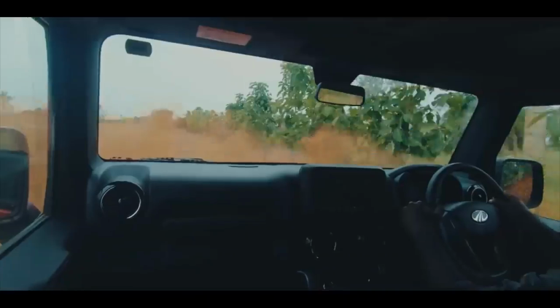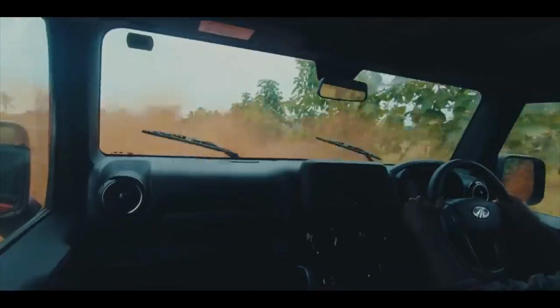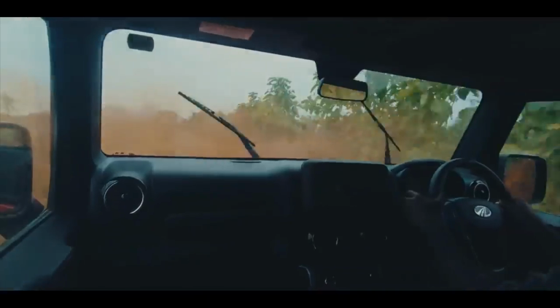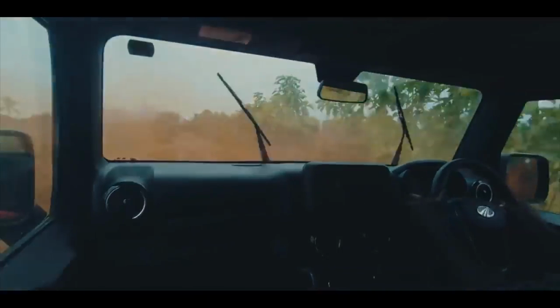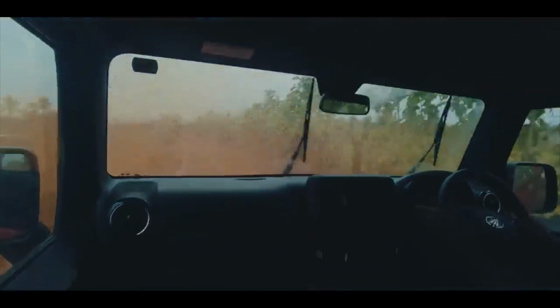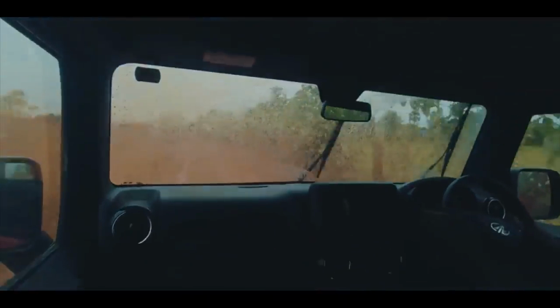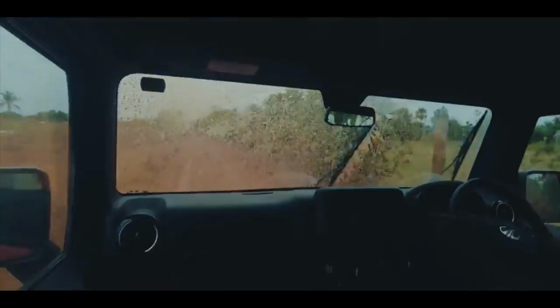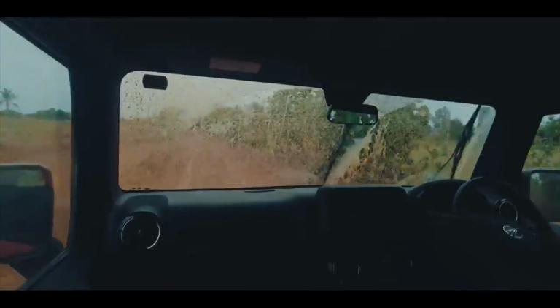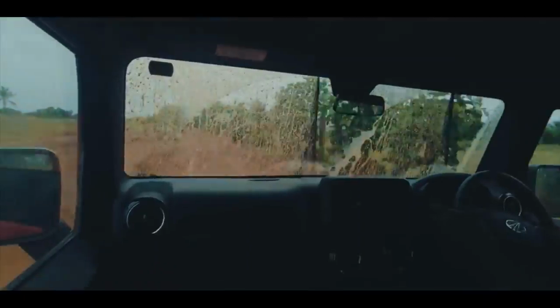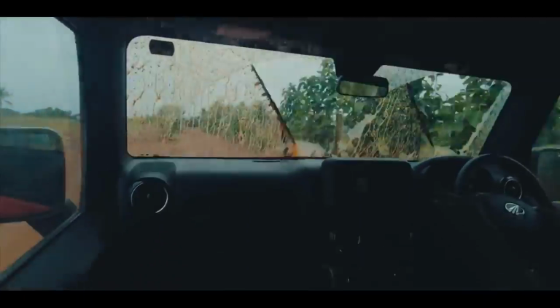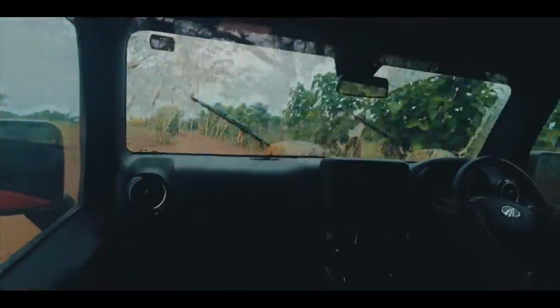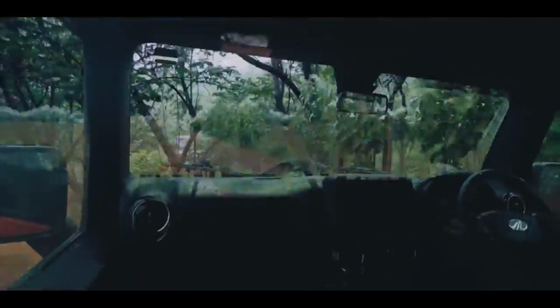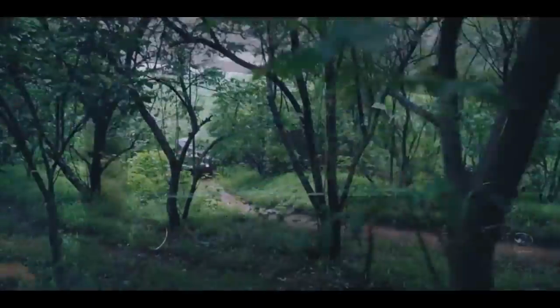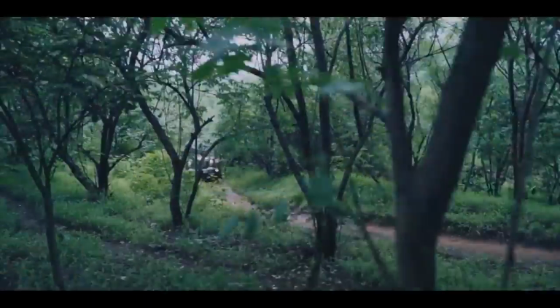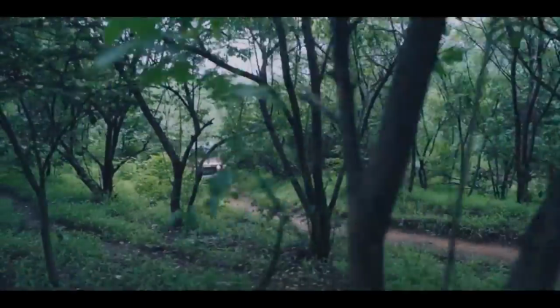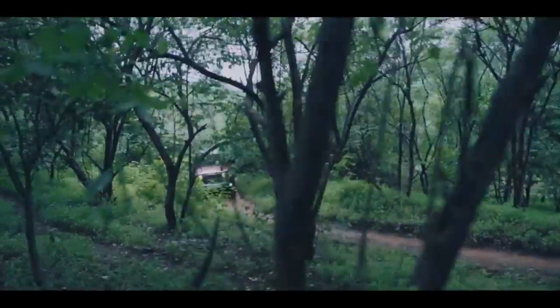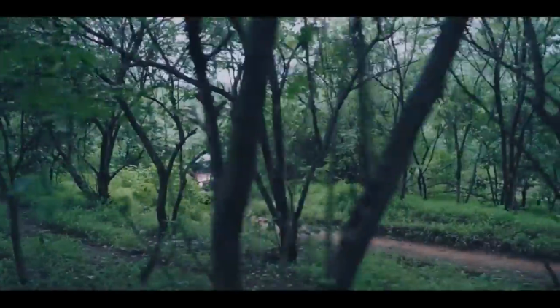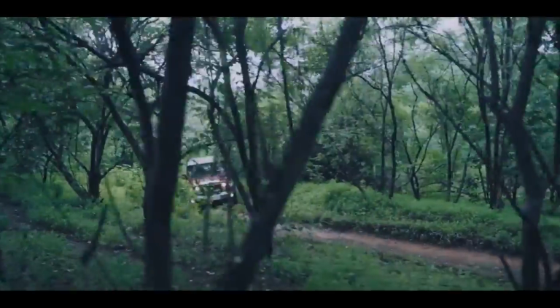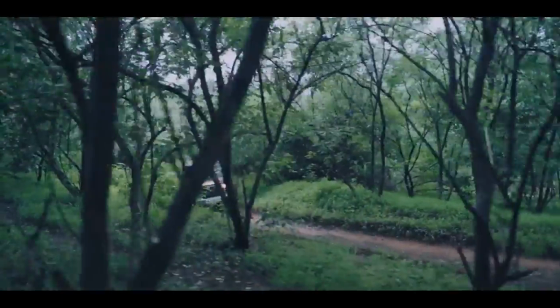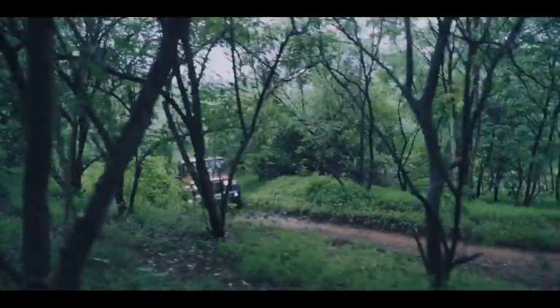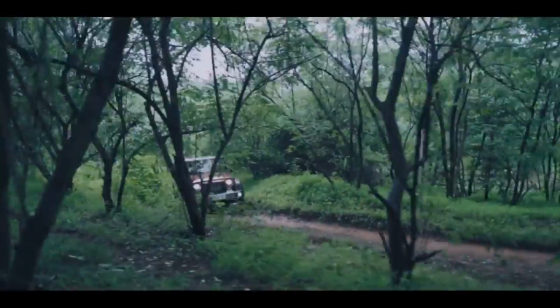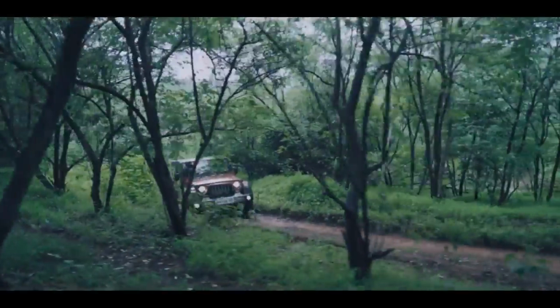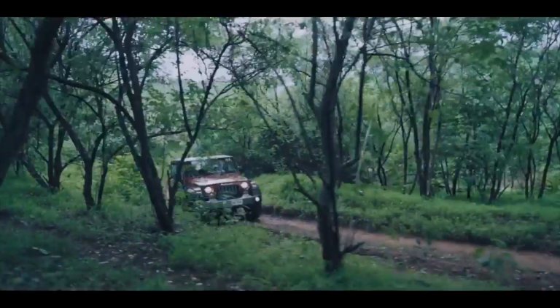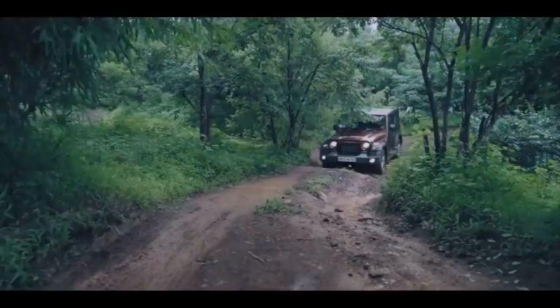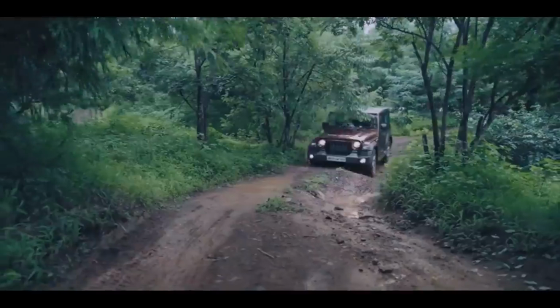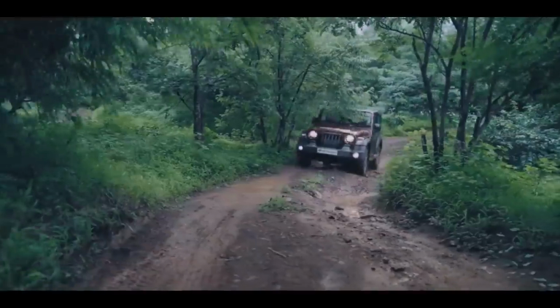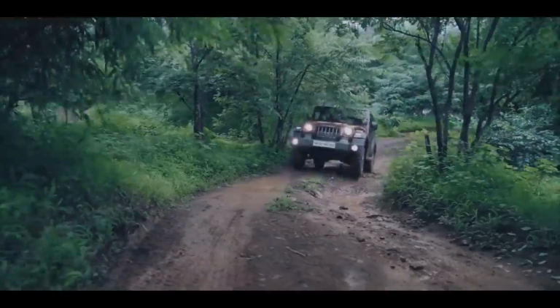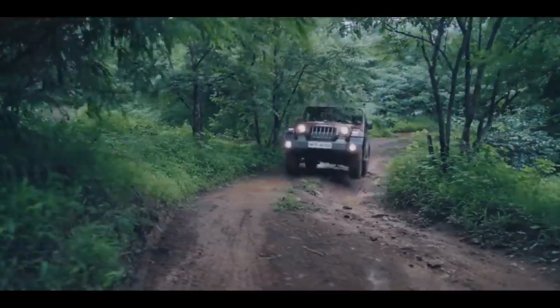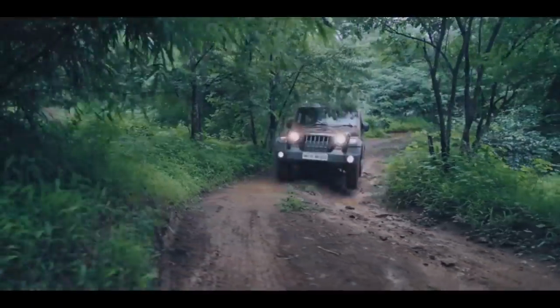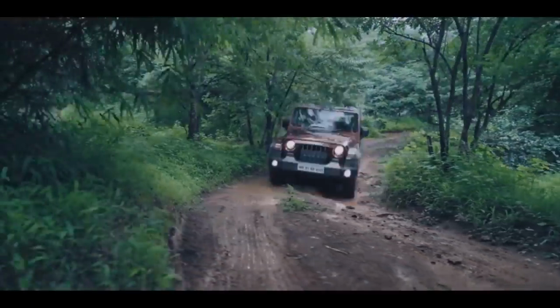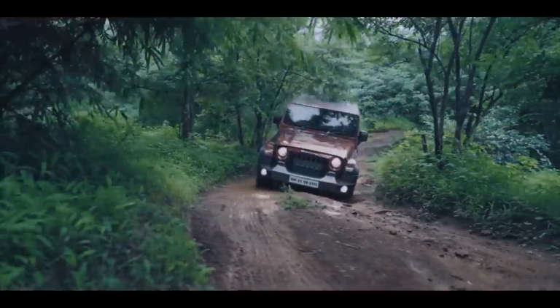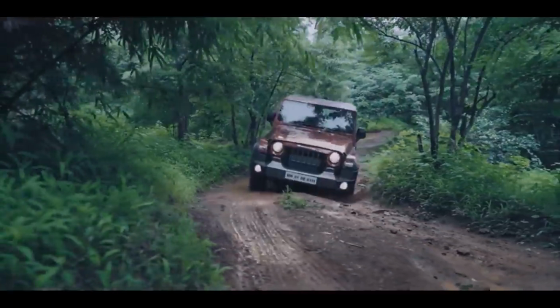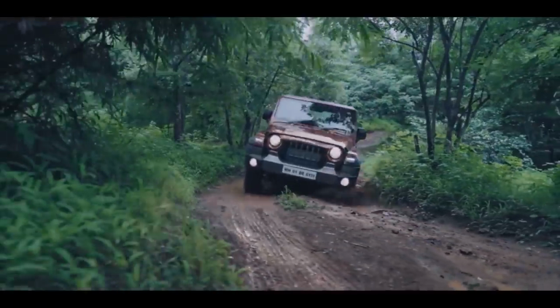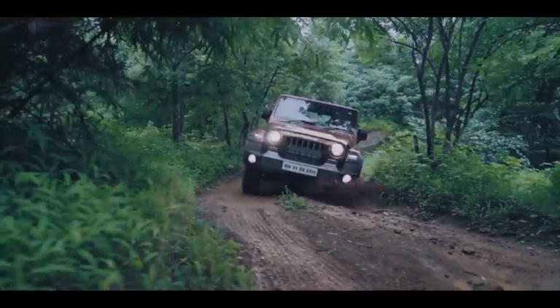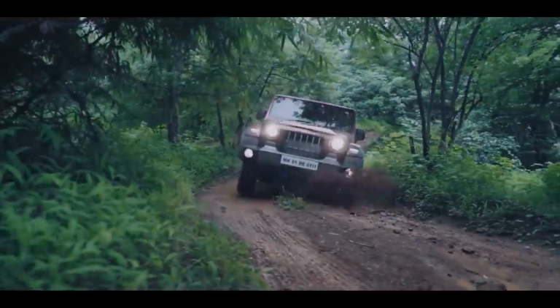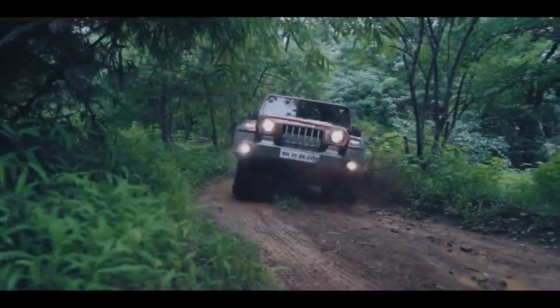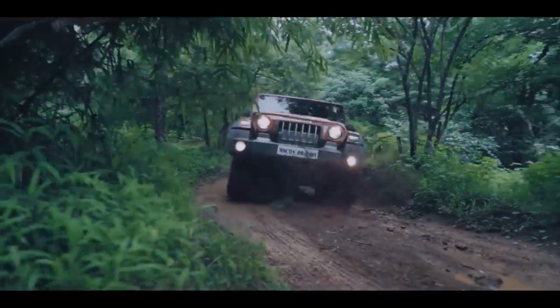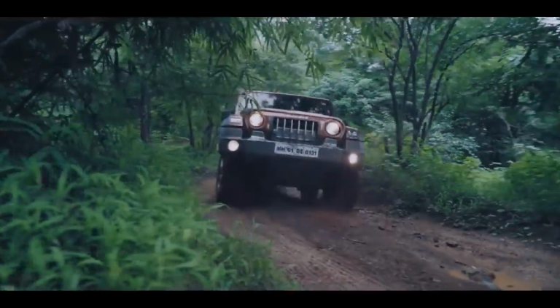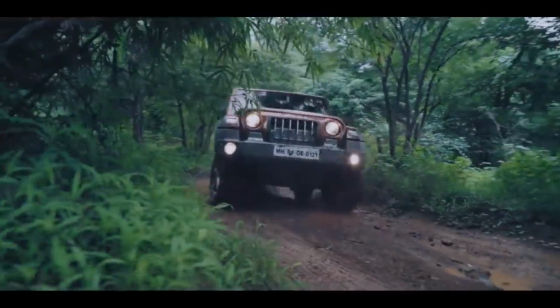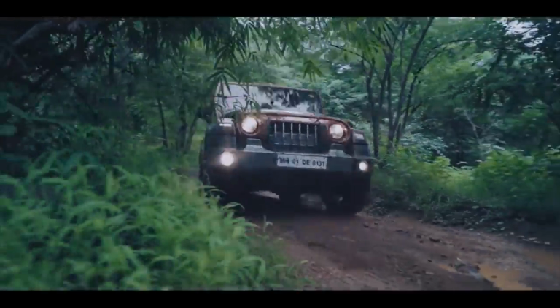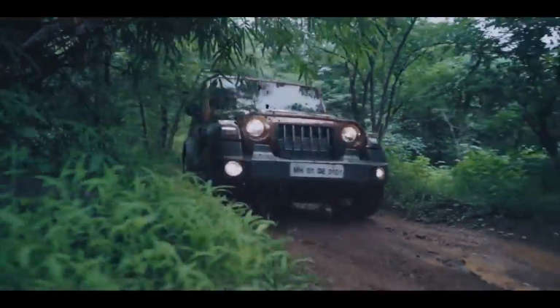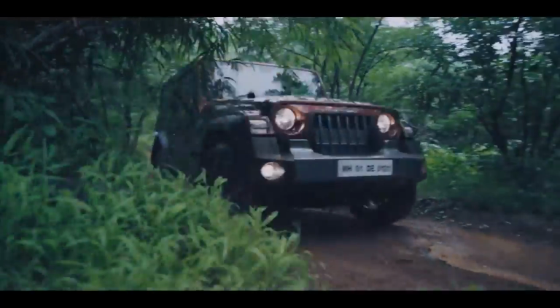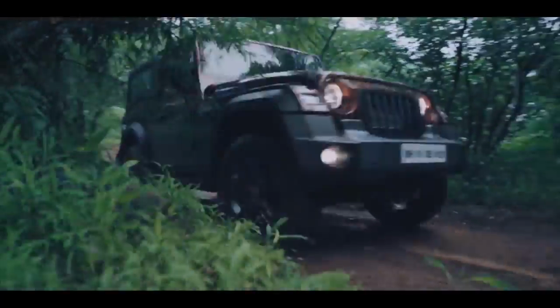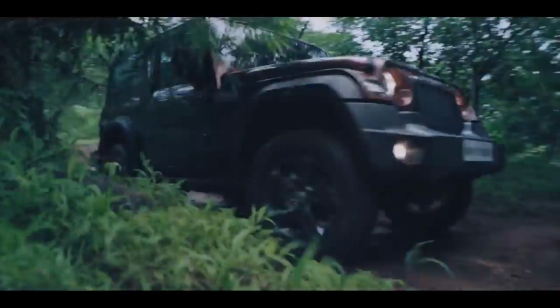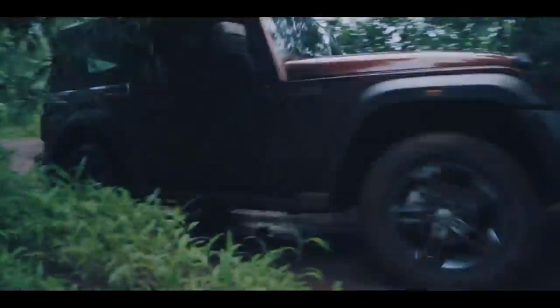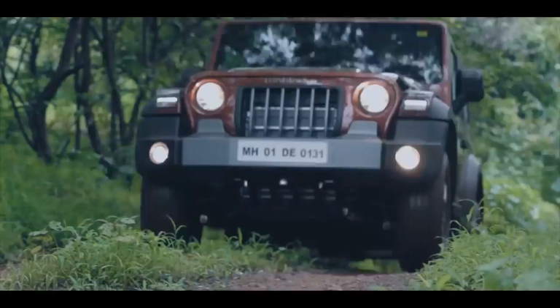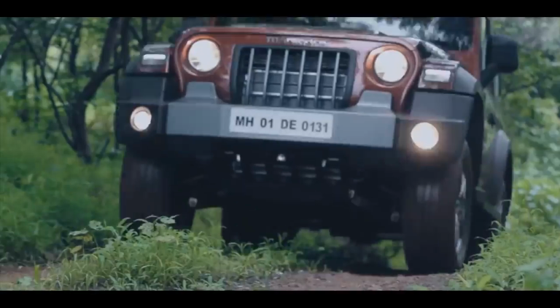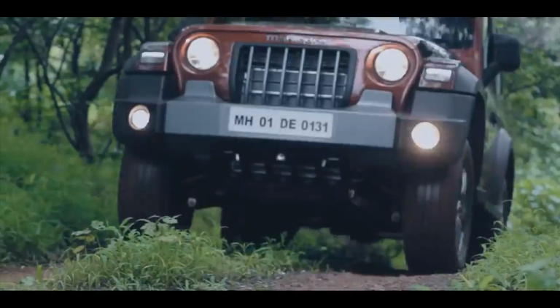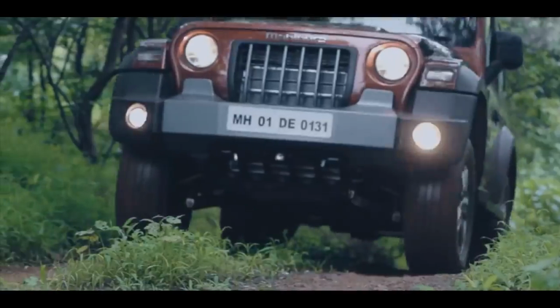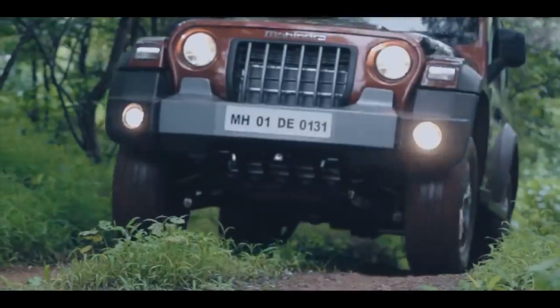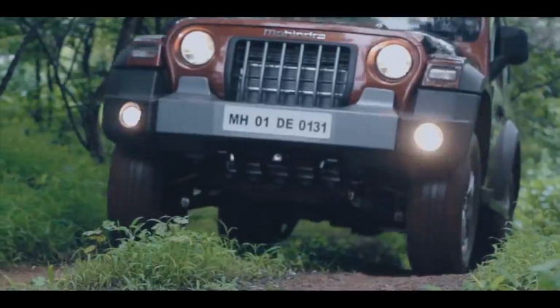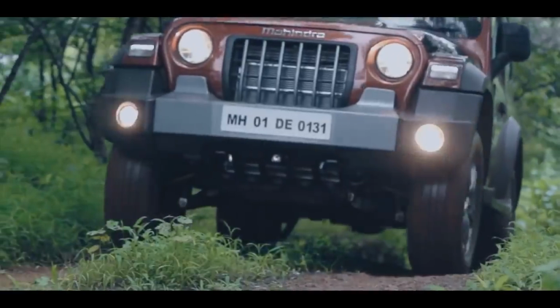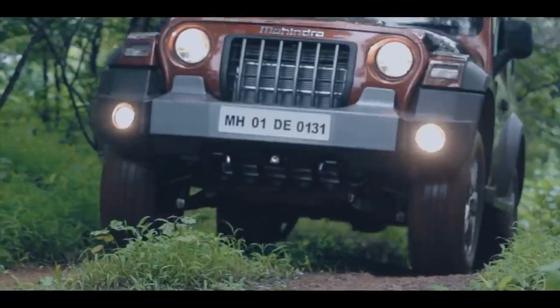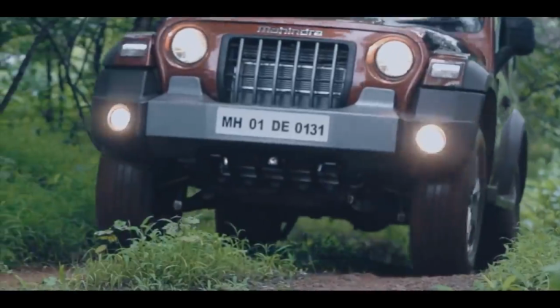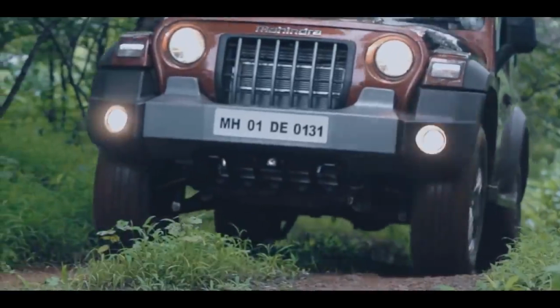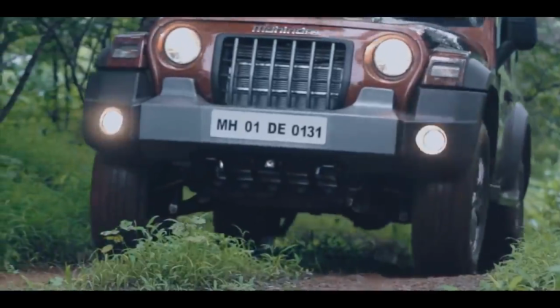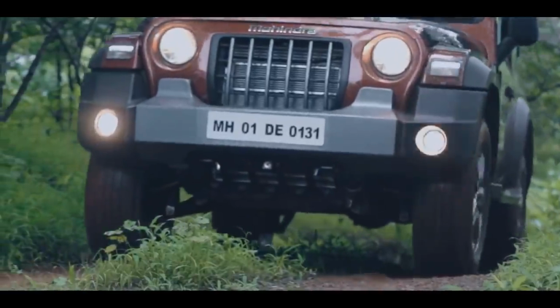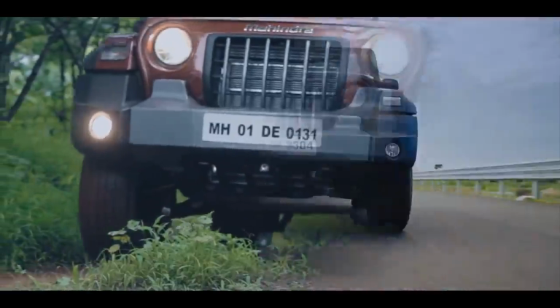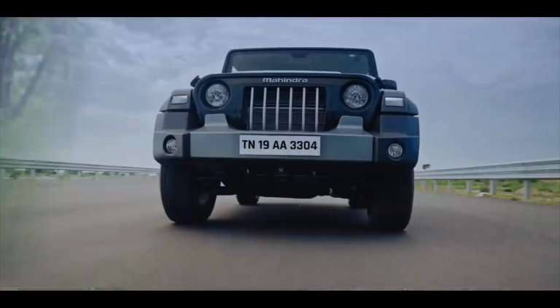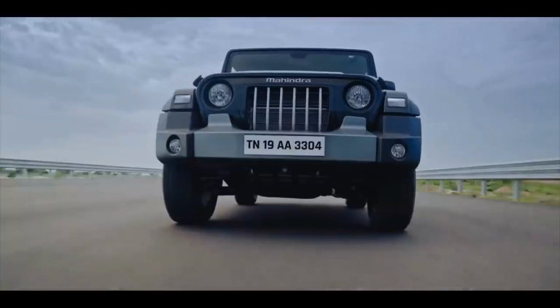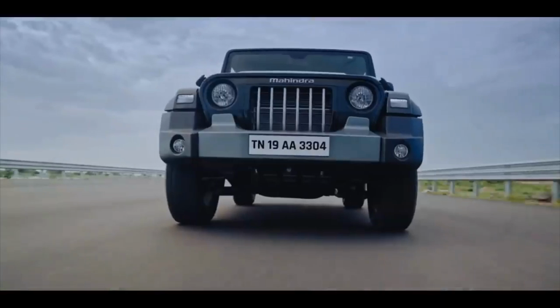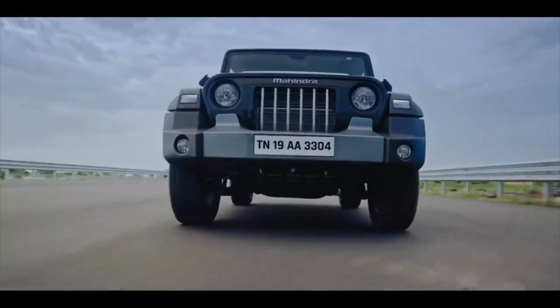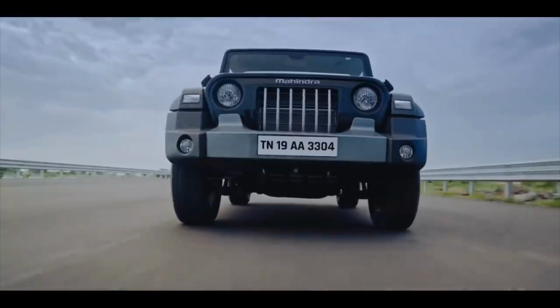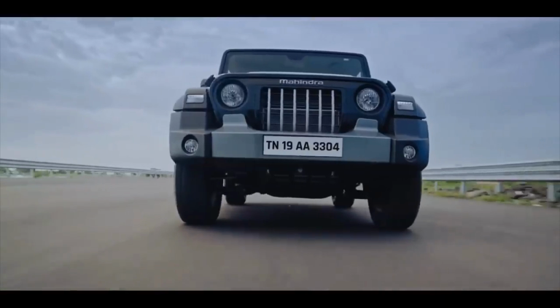Mahindra THAR variants: it will be offered in three variants — AX, AX Optional, and LX. You can read more about them here.